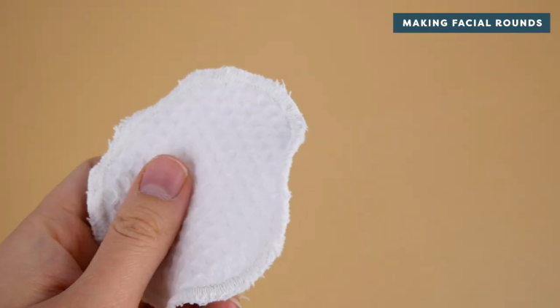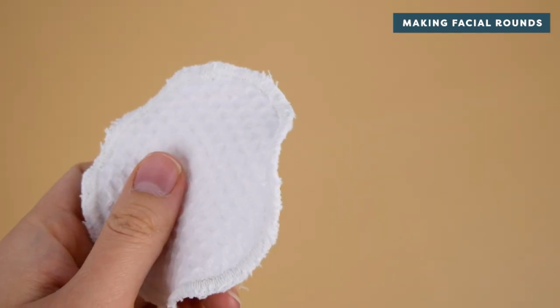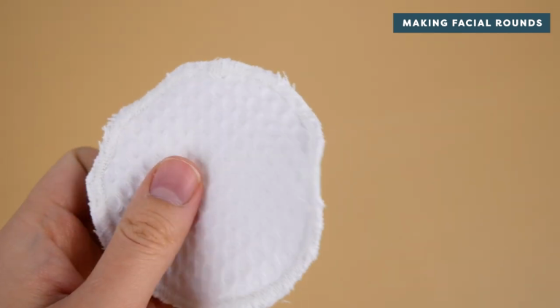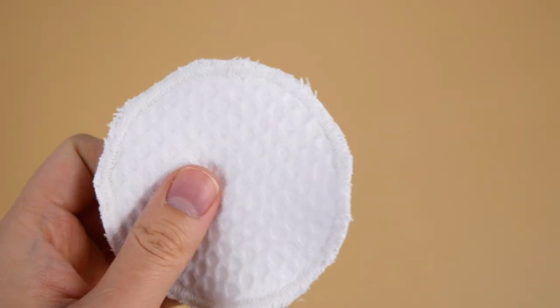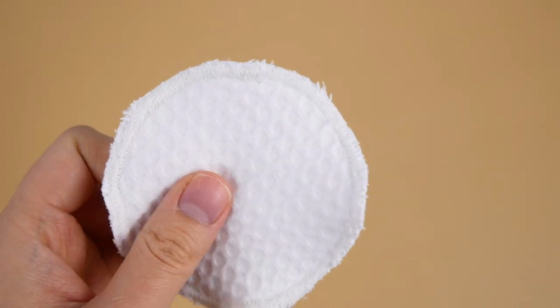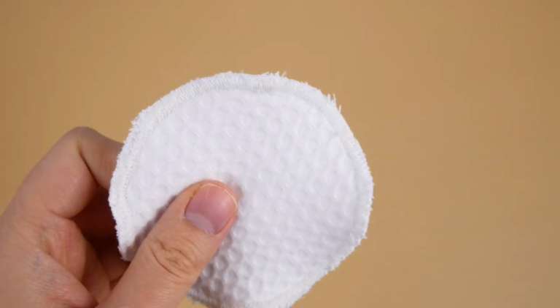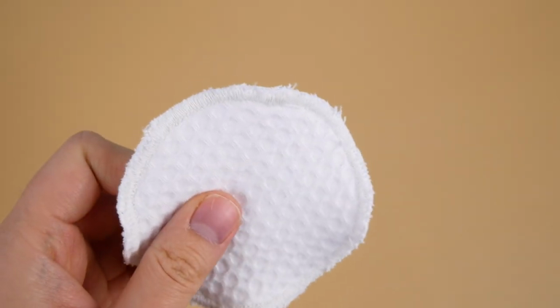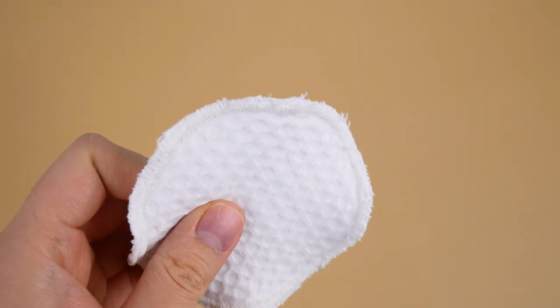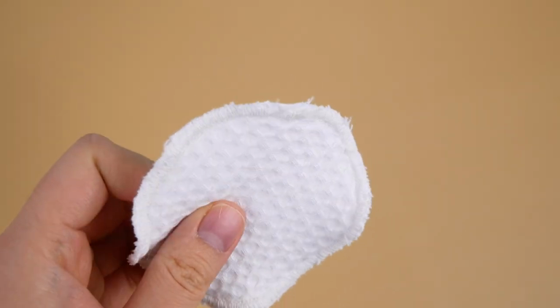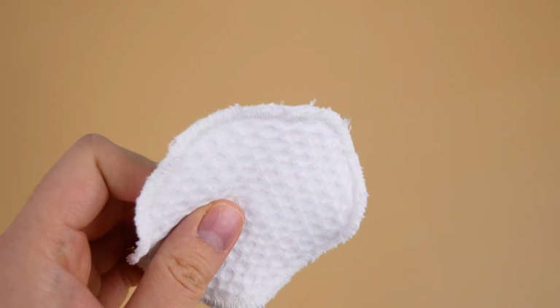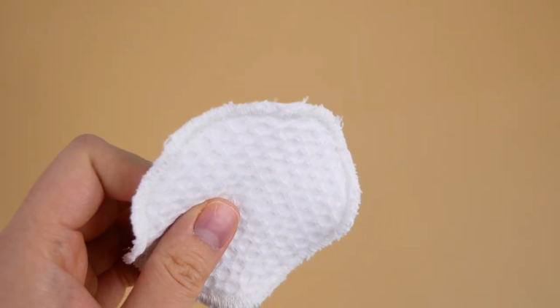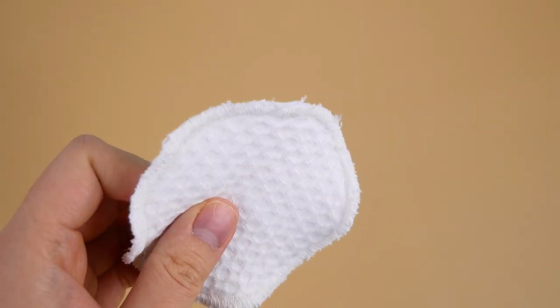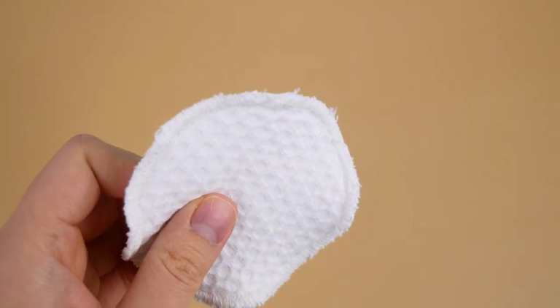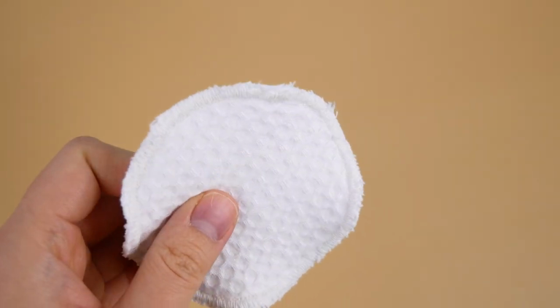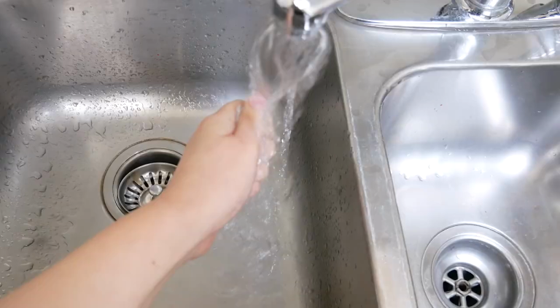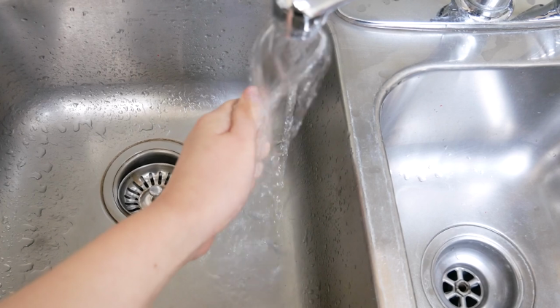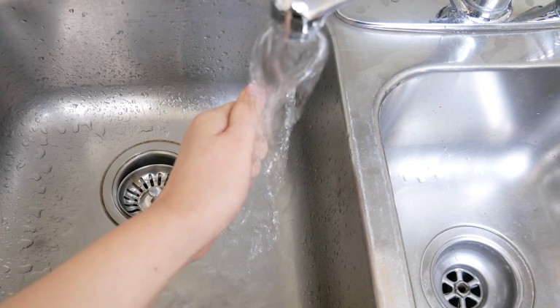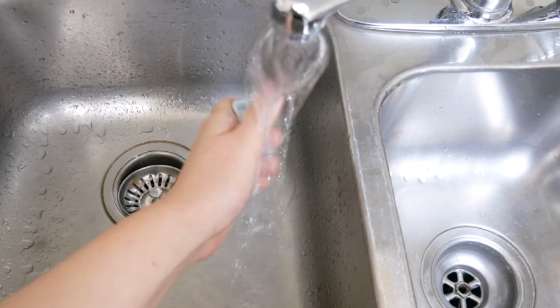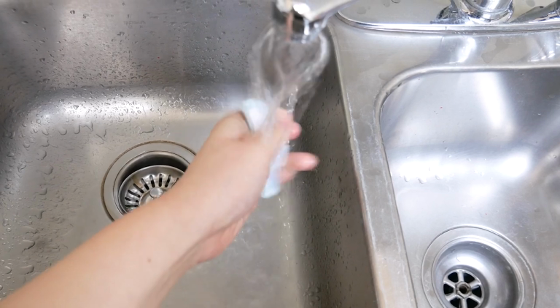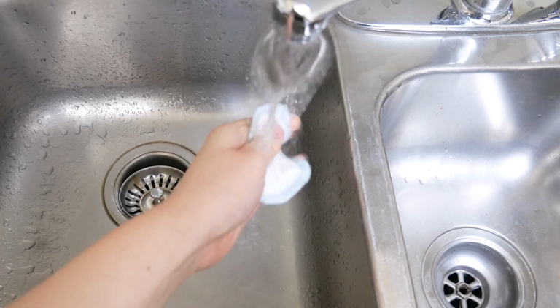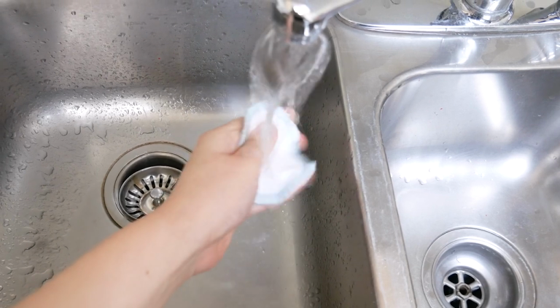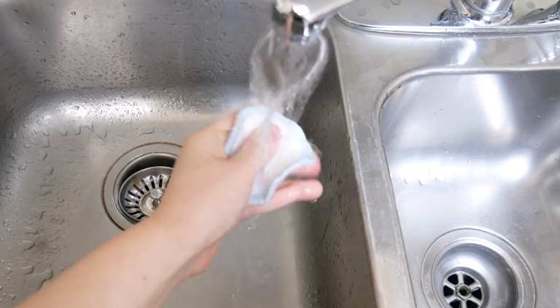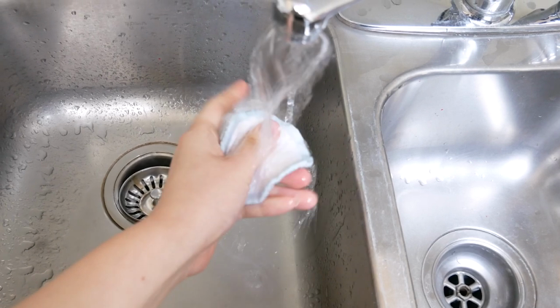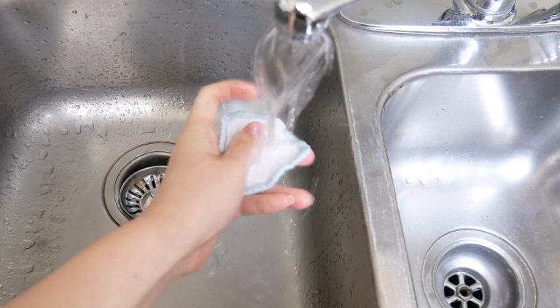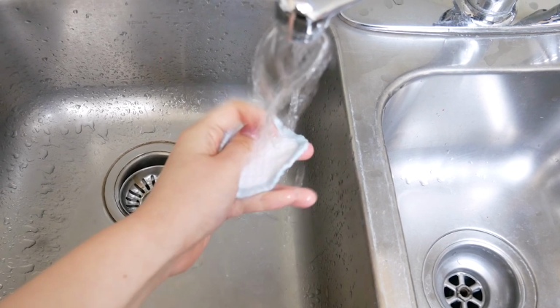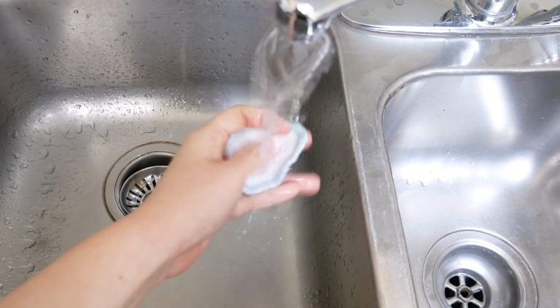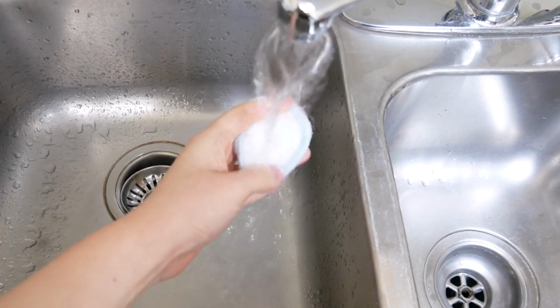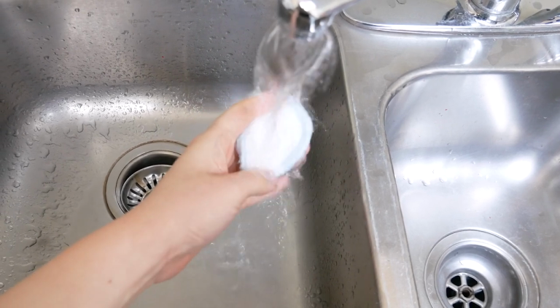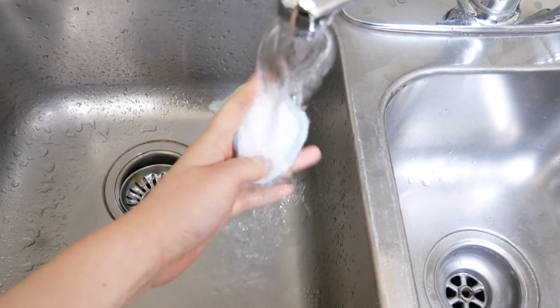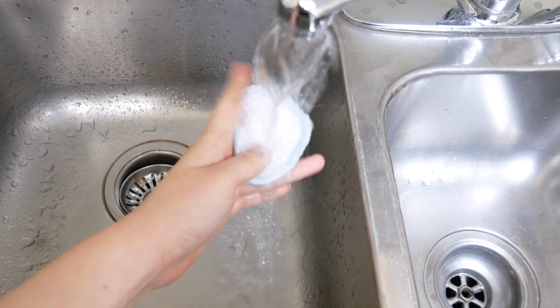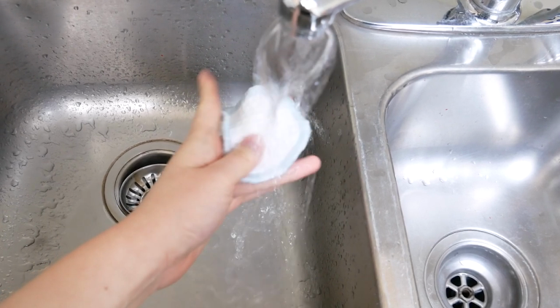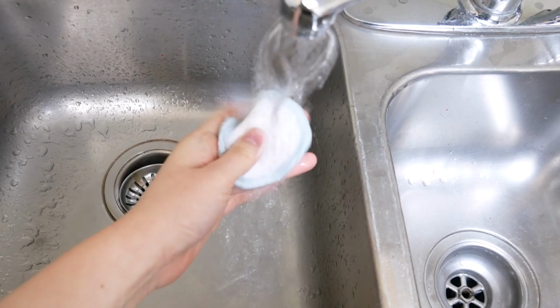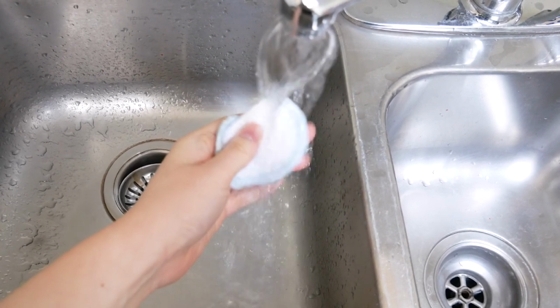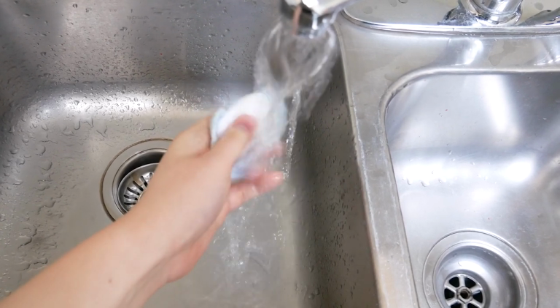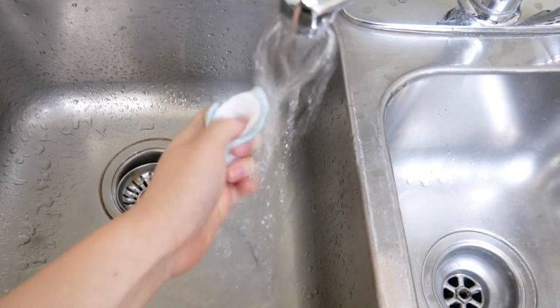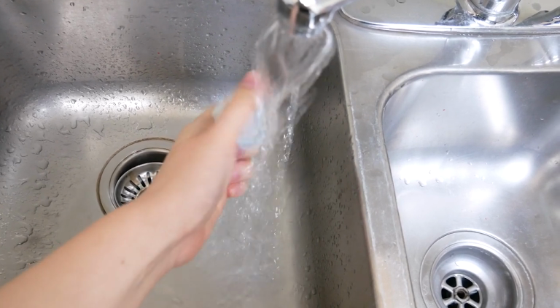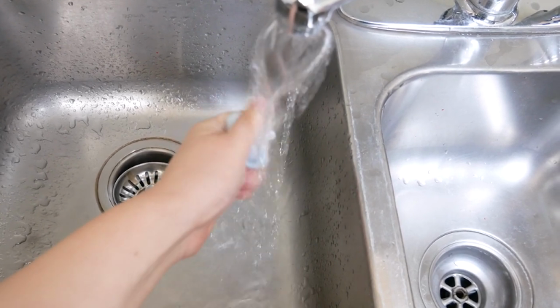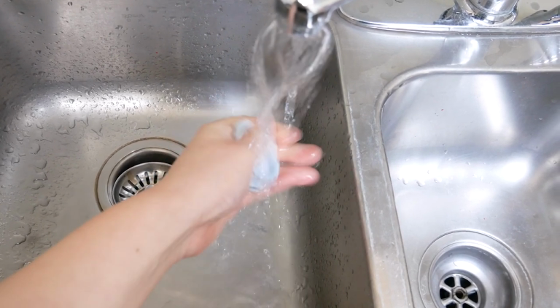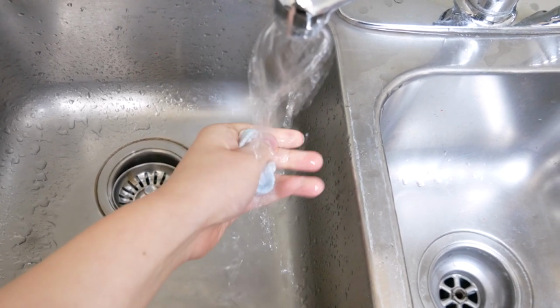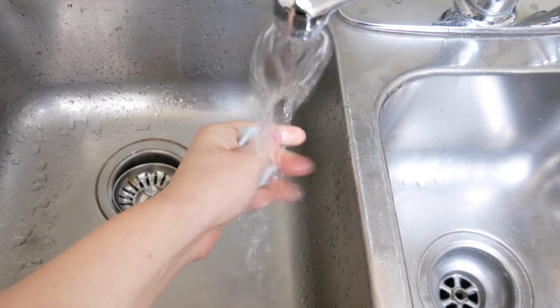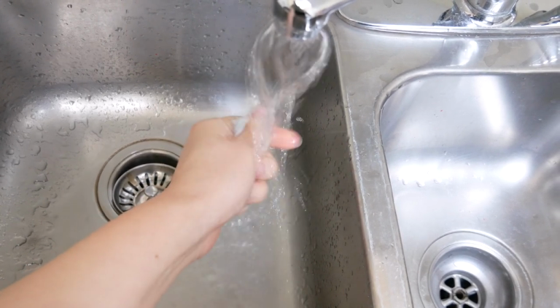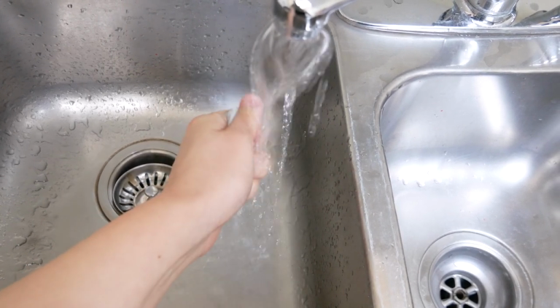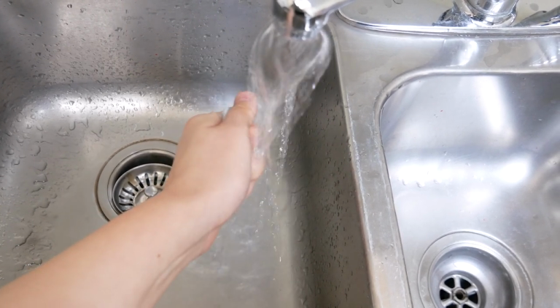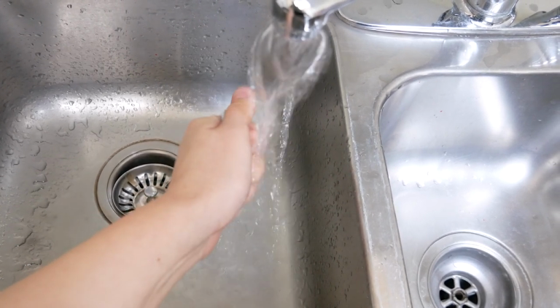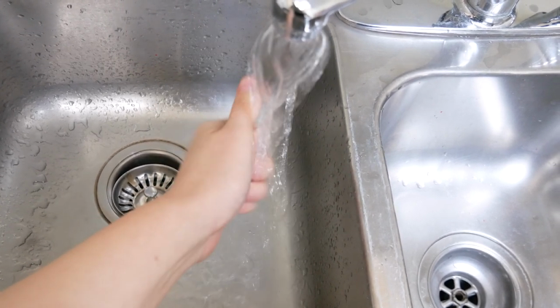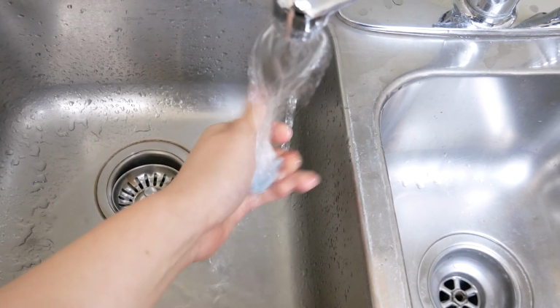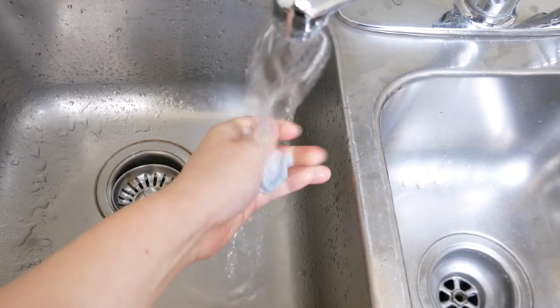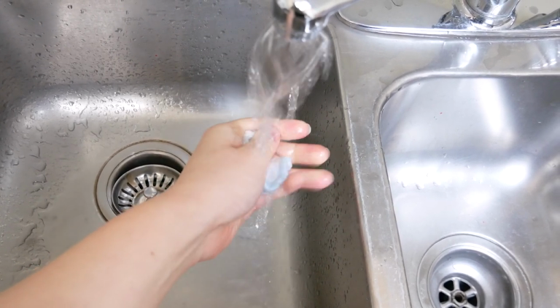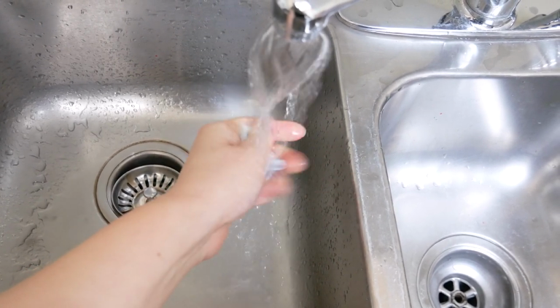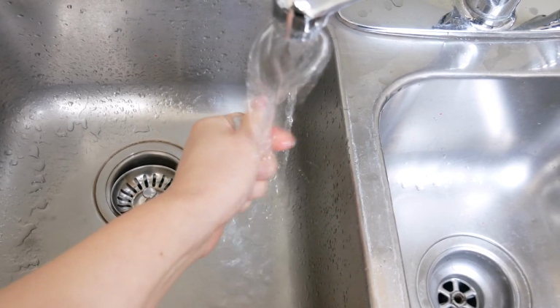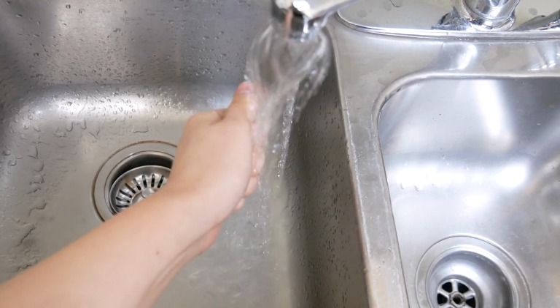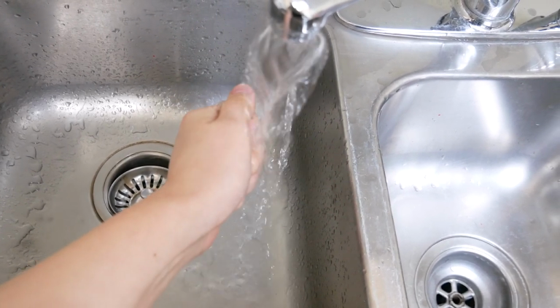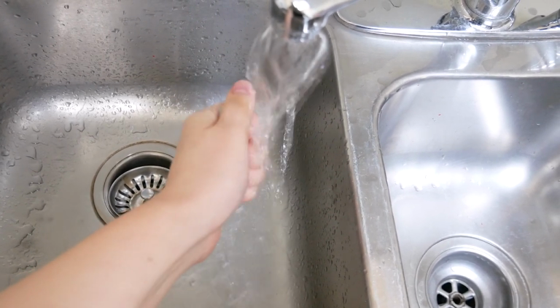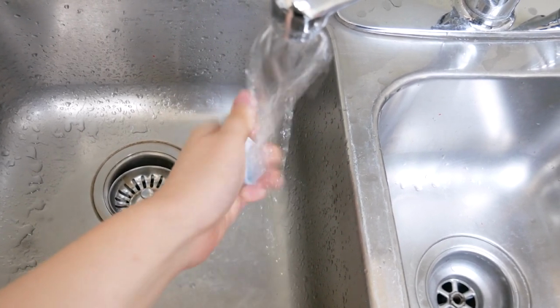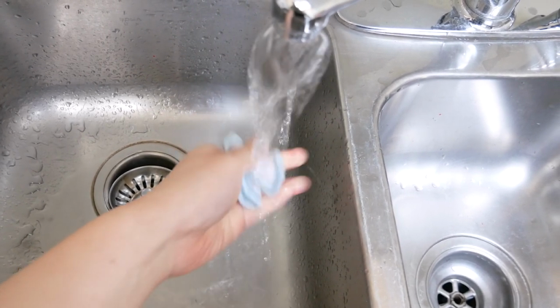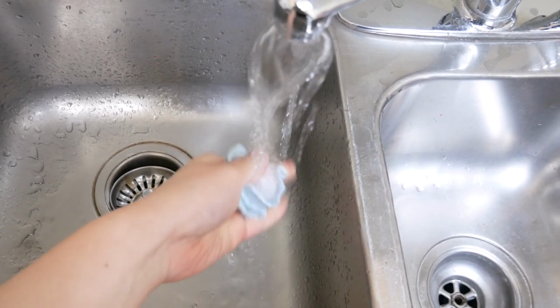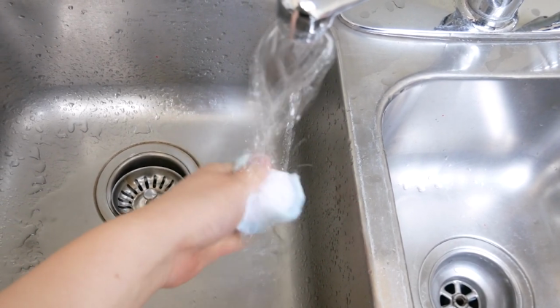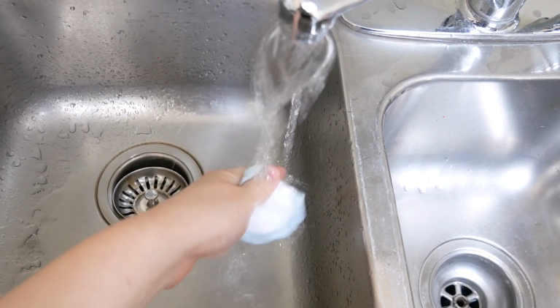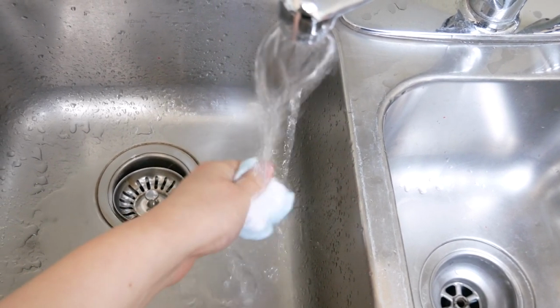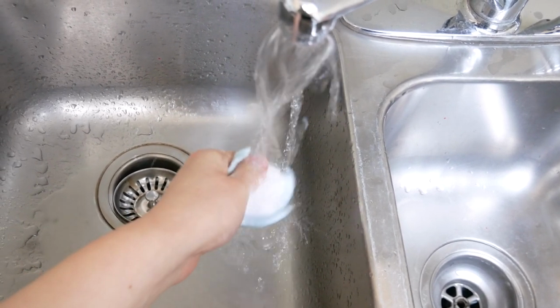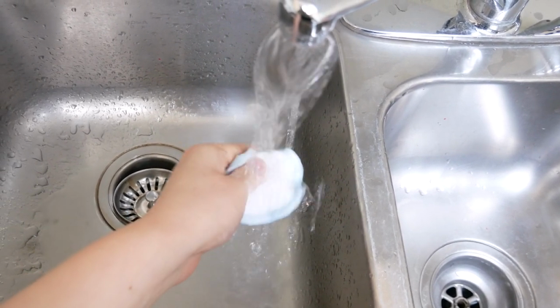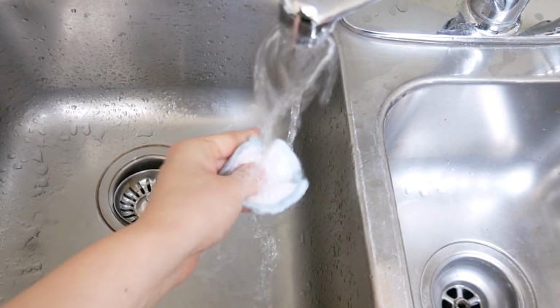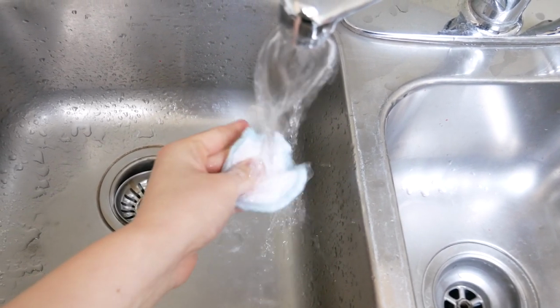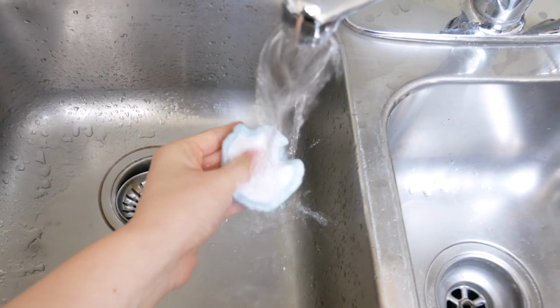Once your makeup round is used, you can just toss them into your washing machine to get them clean so you can use them again and again.